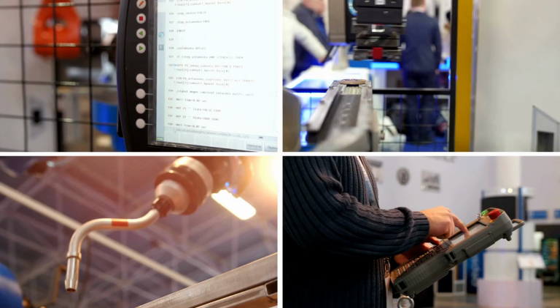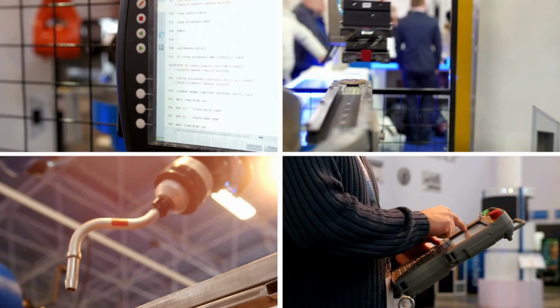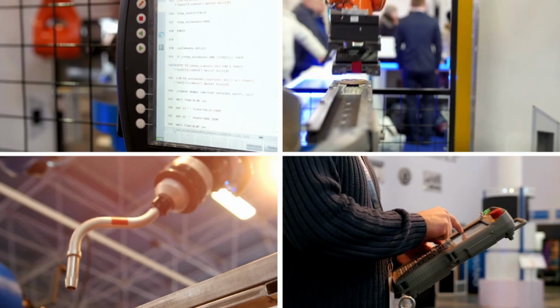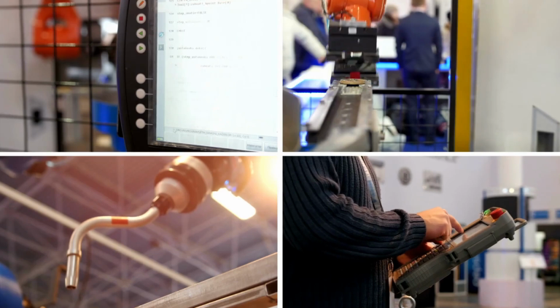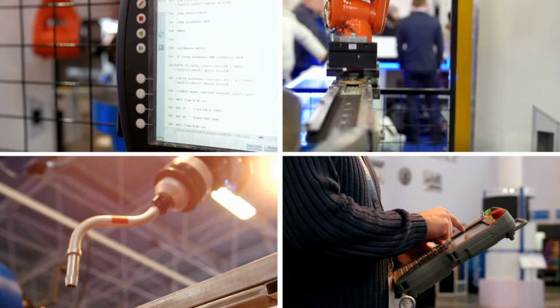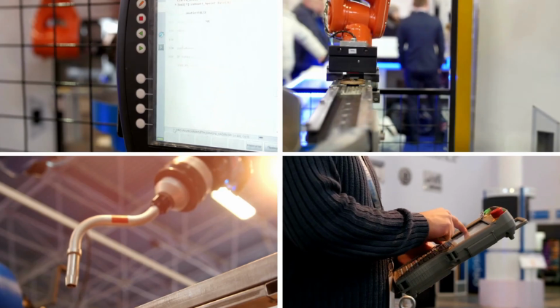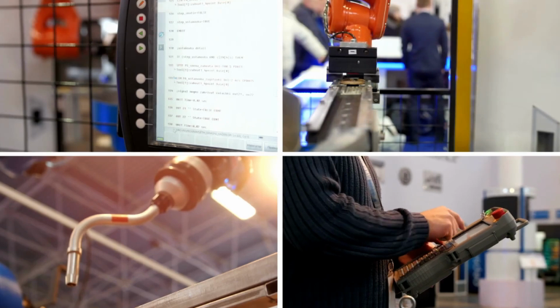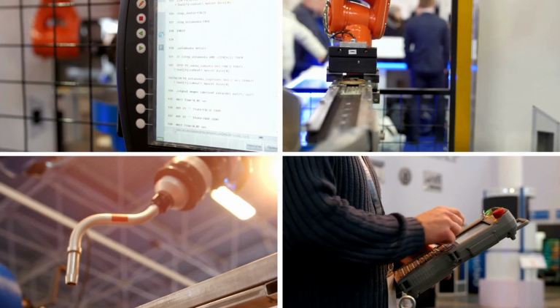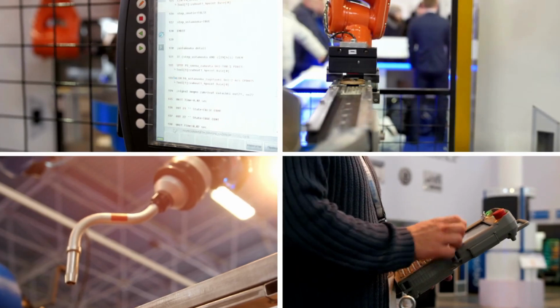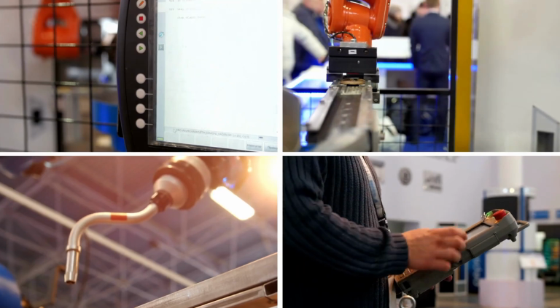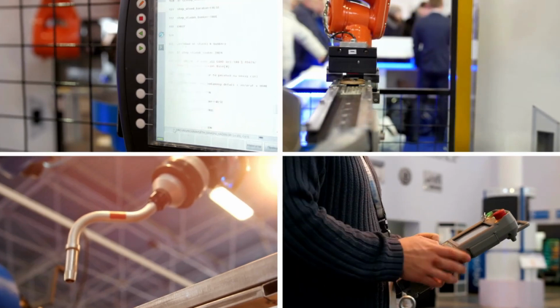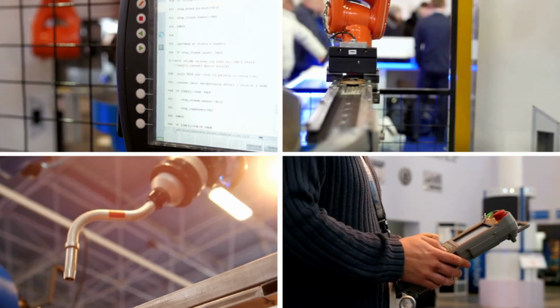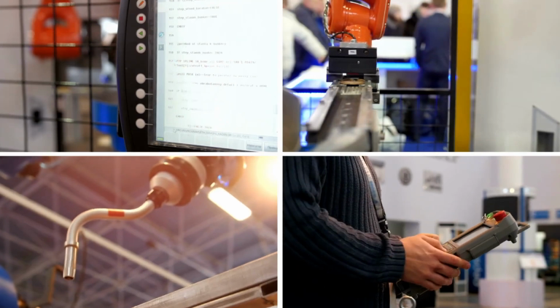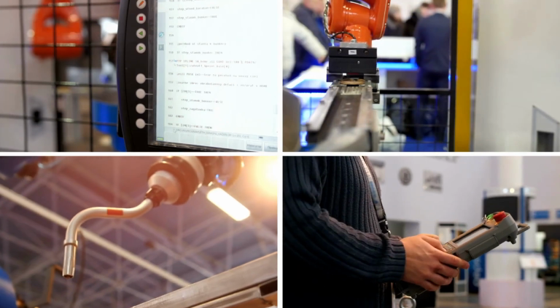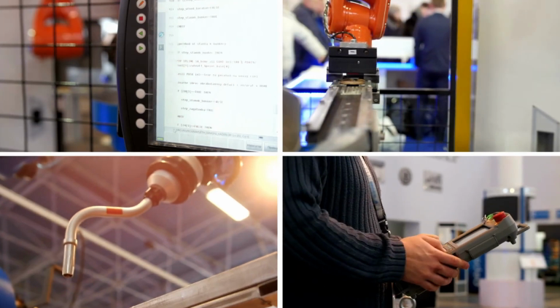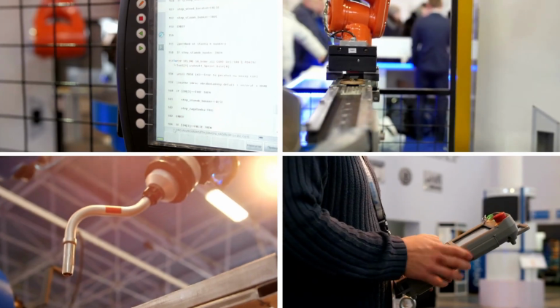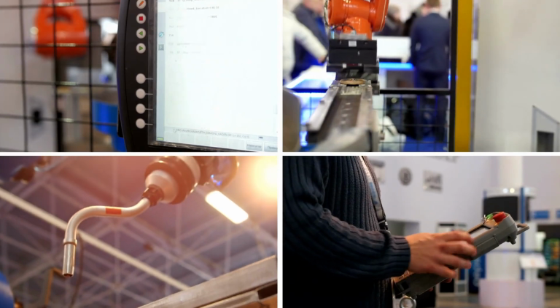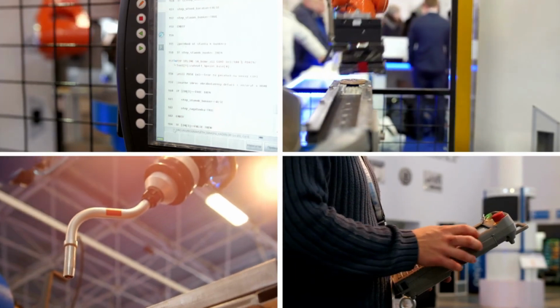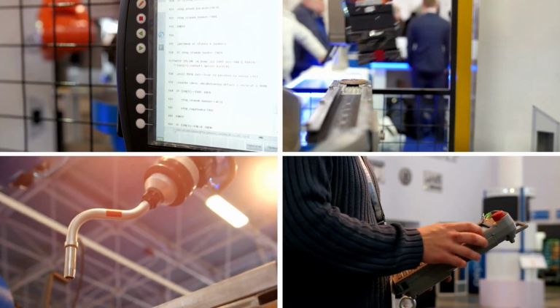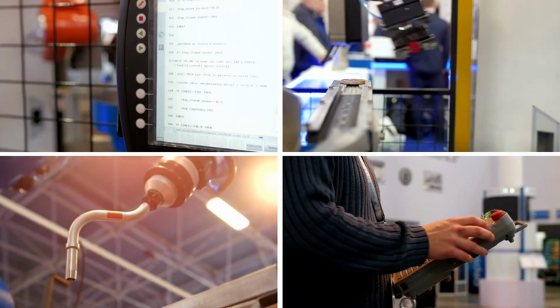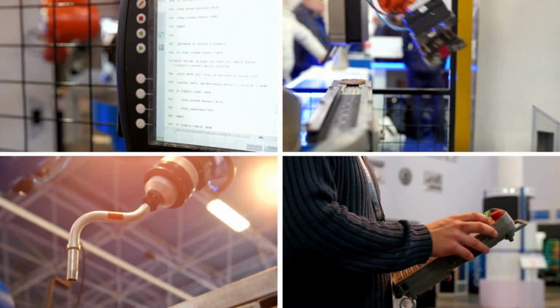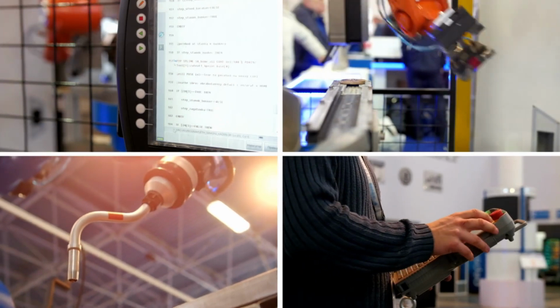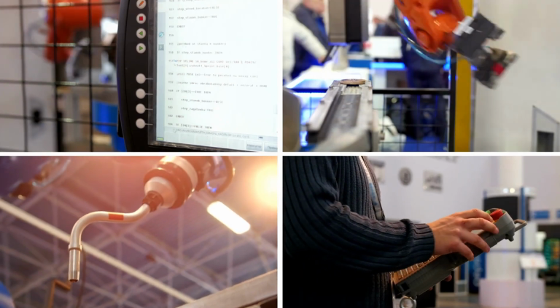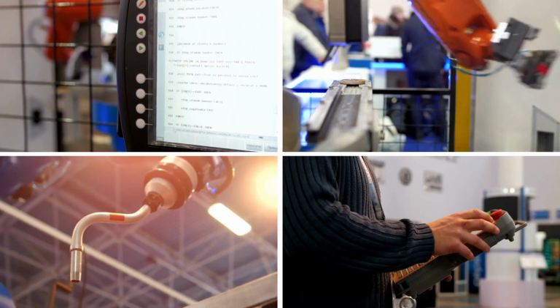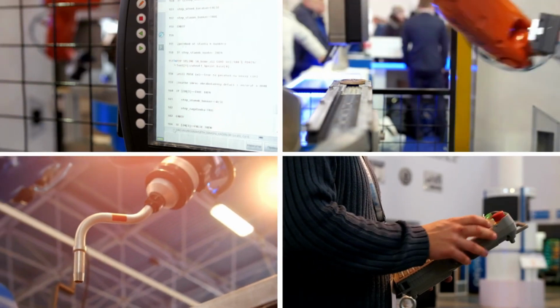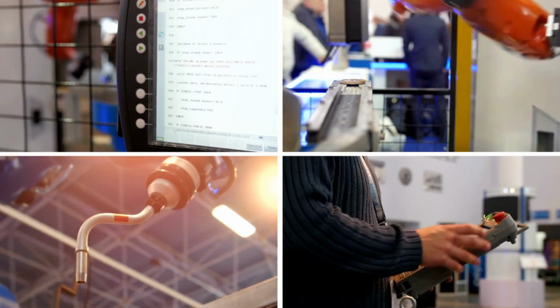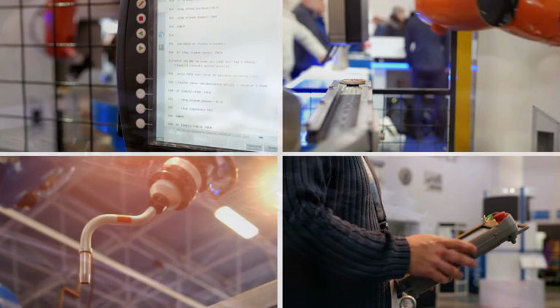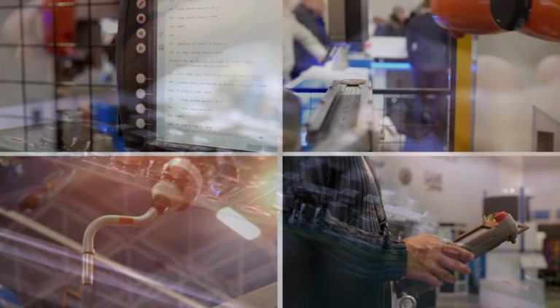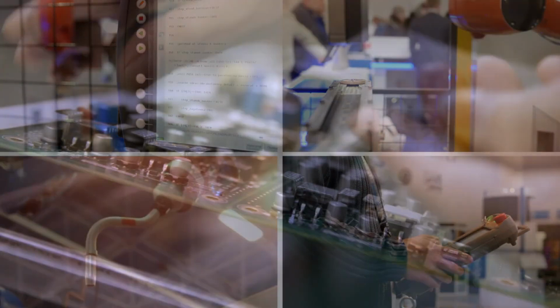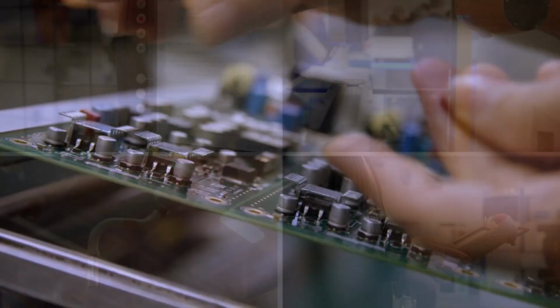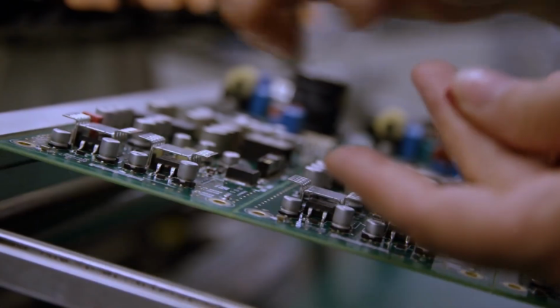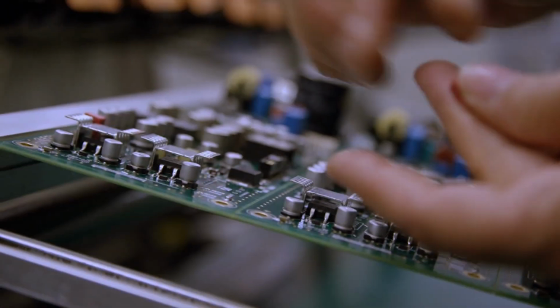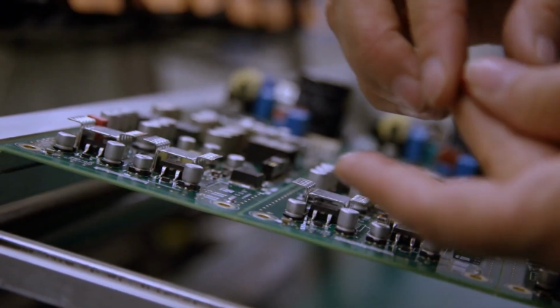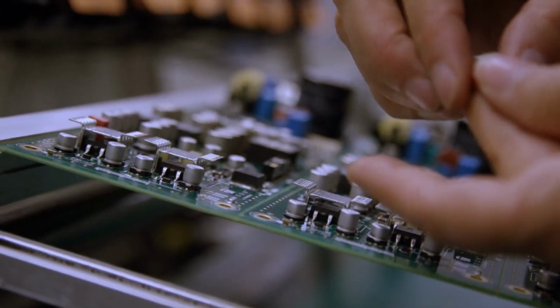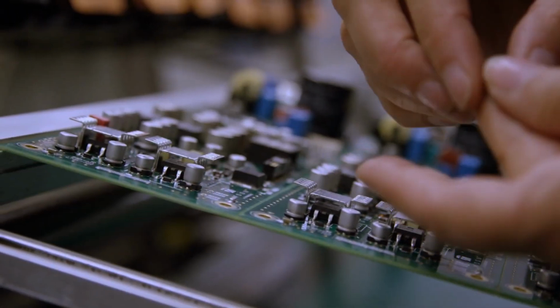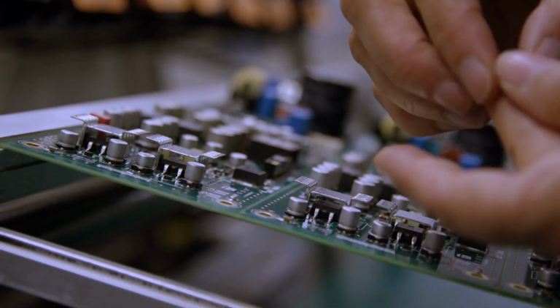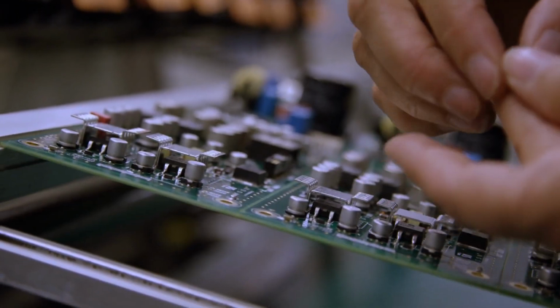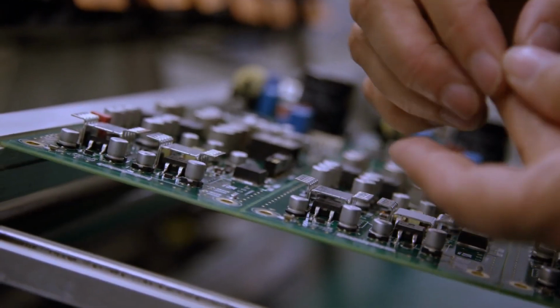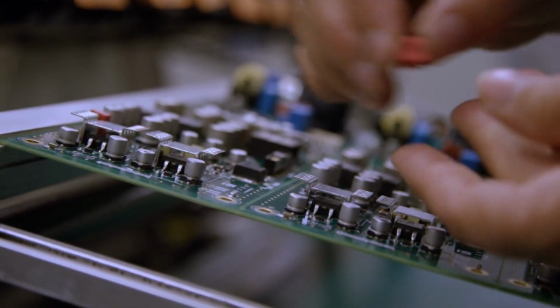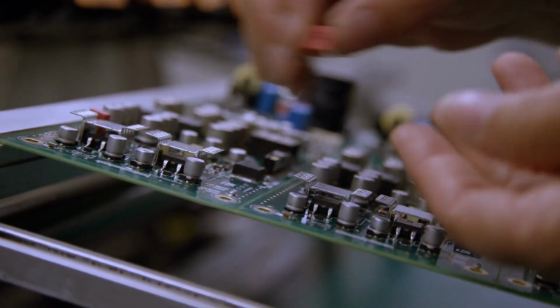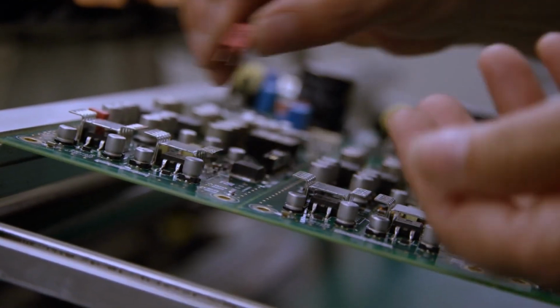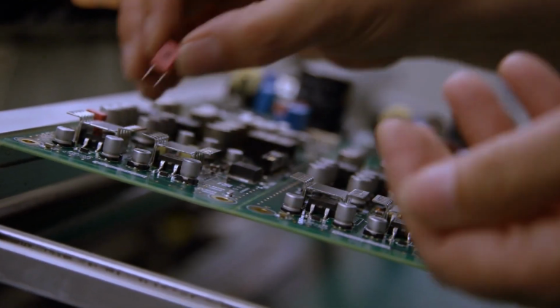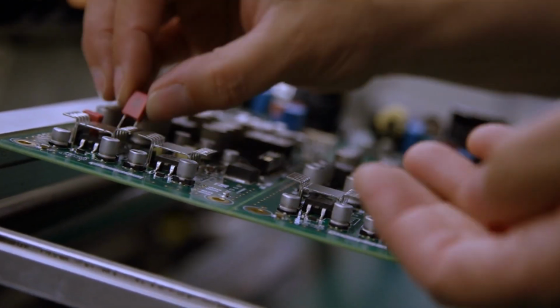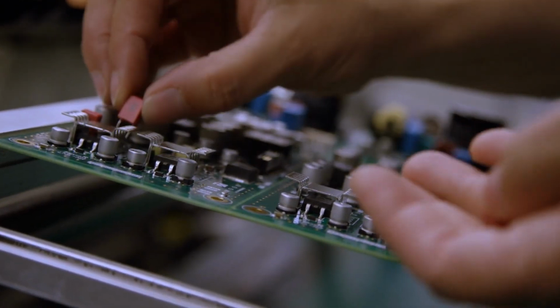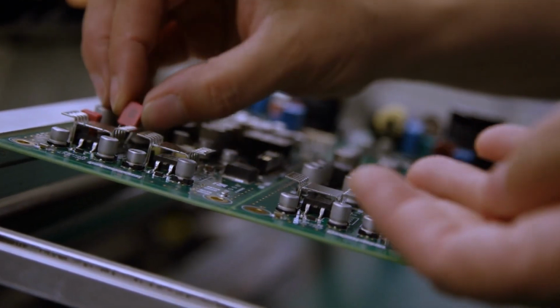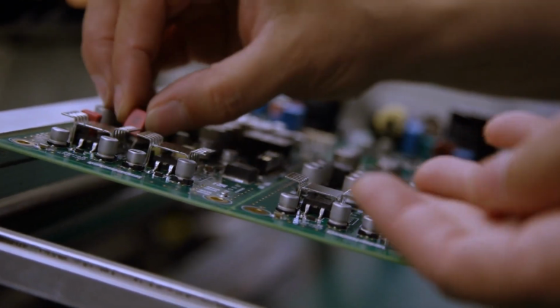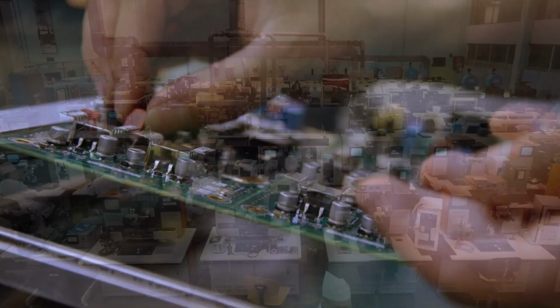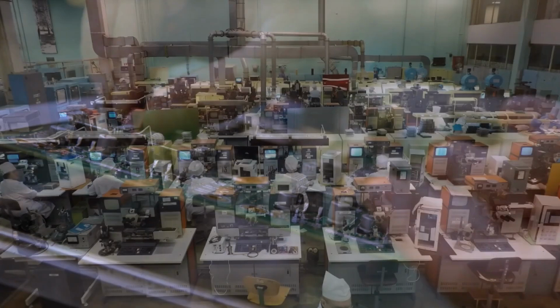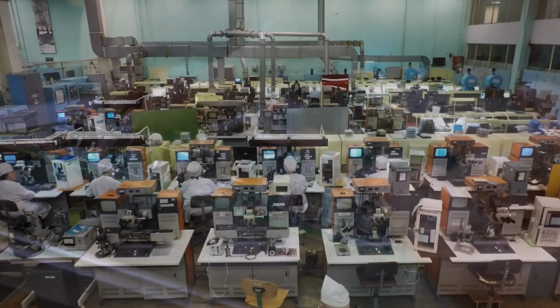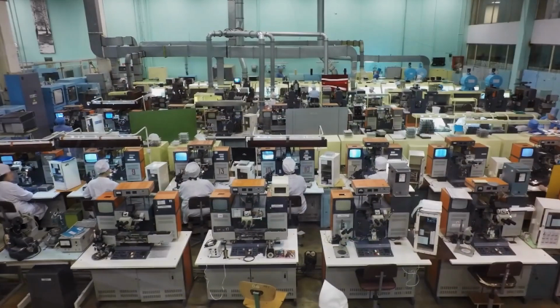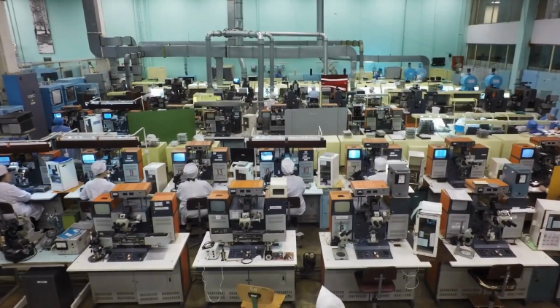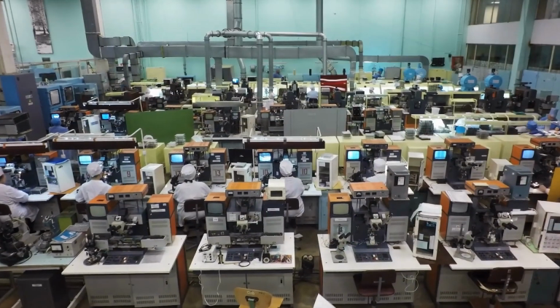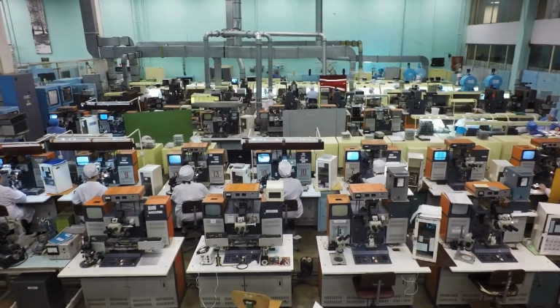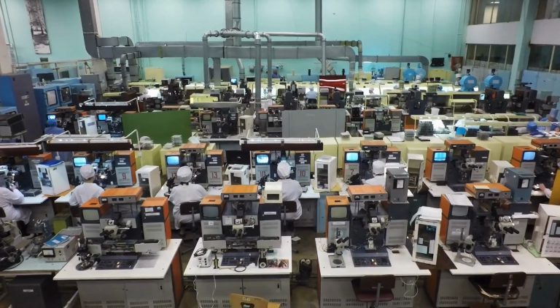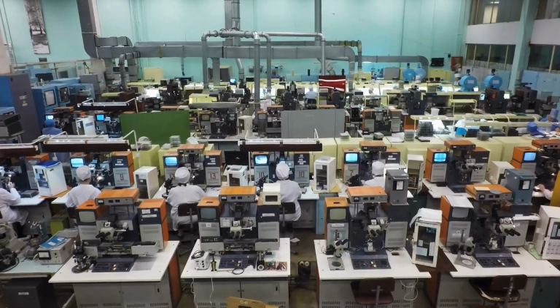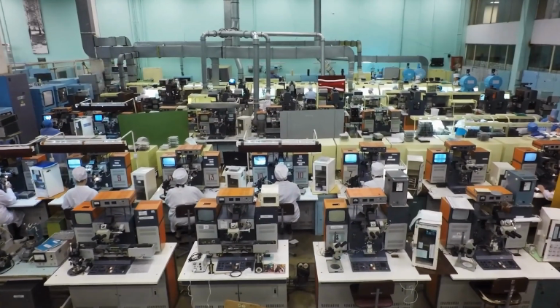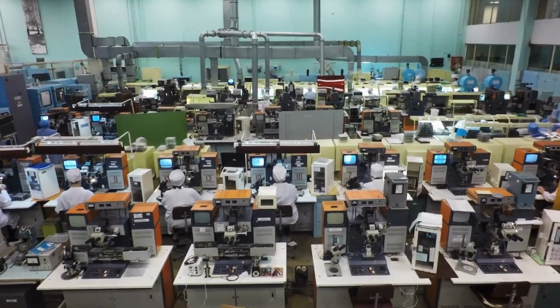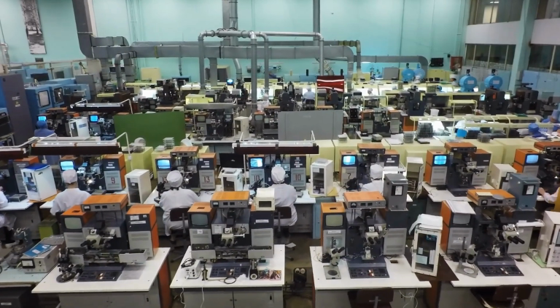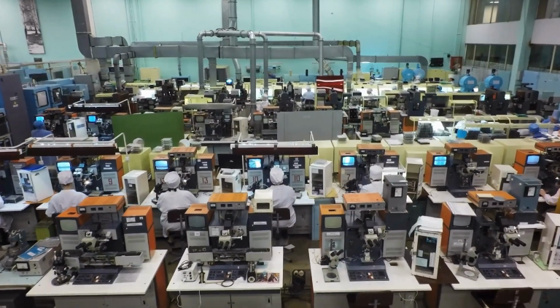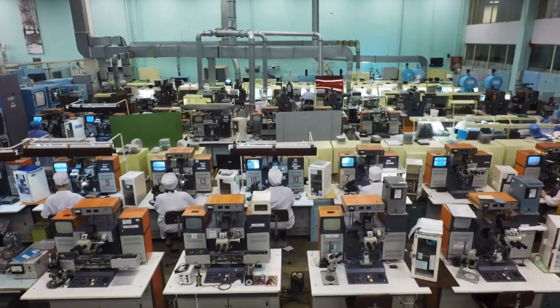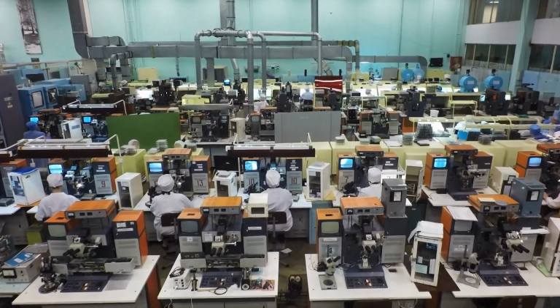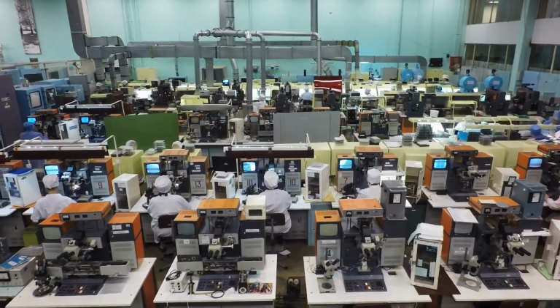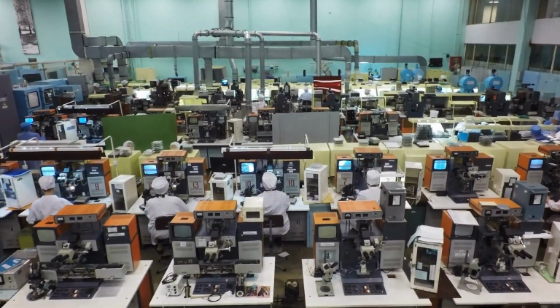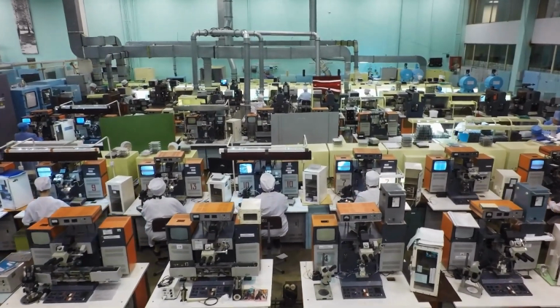So we're going to look at several different manufacturing strategies for new hardware products once you're ready to begin scaling up production.